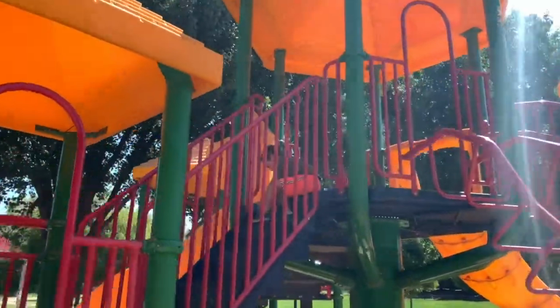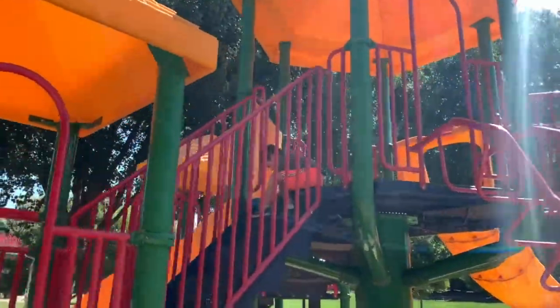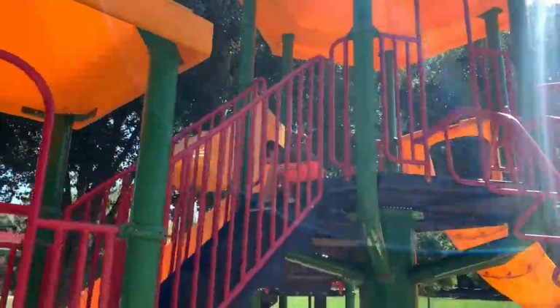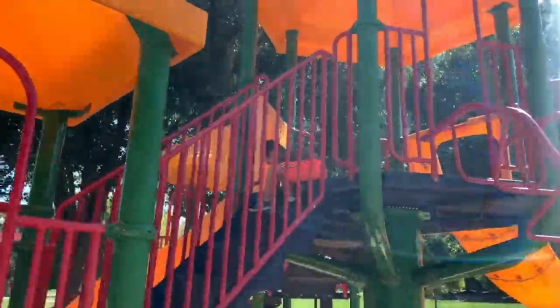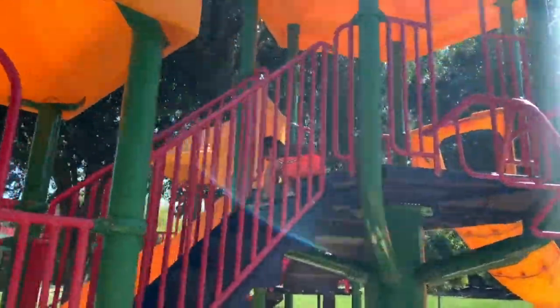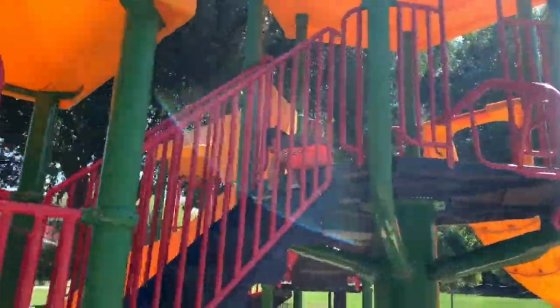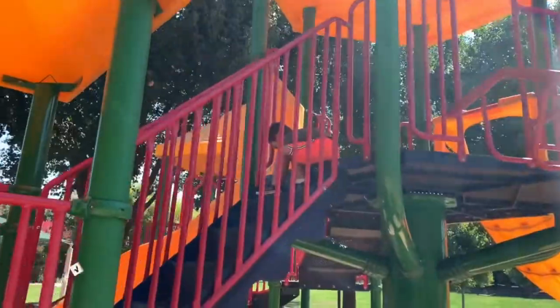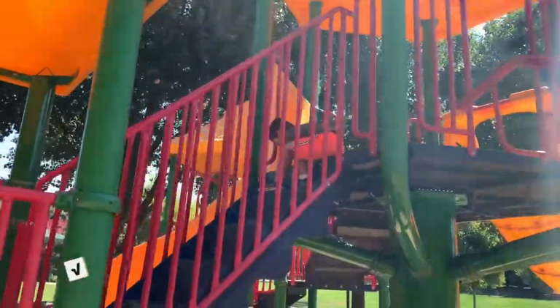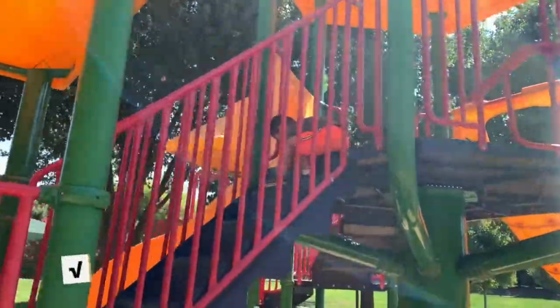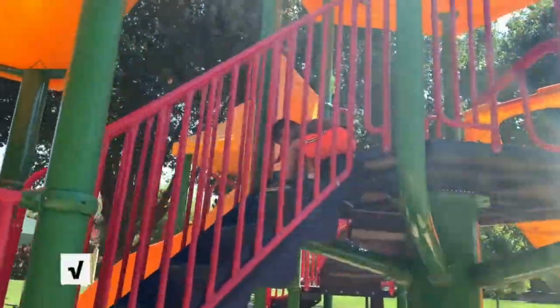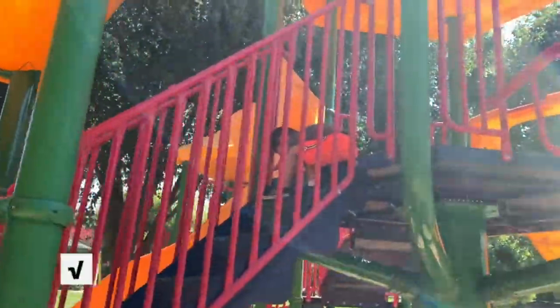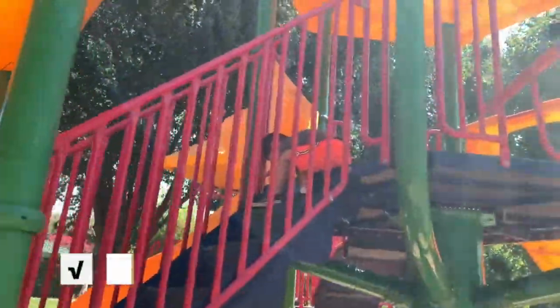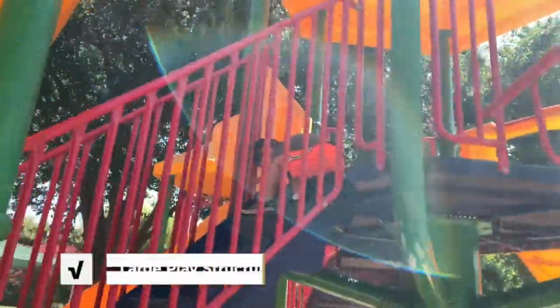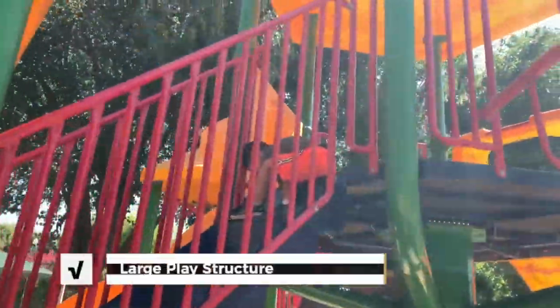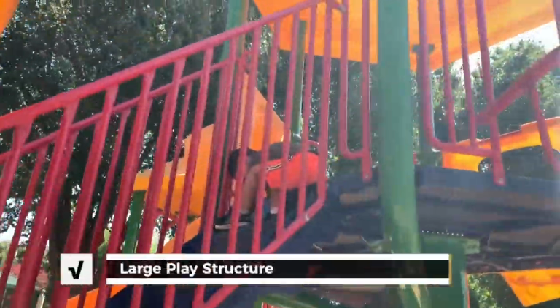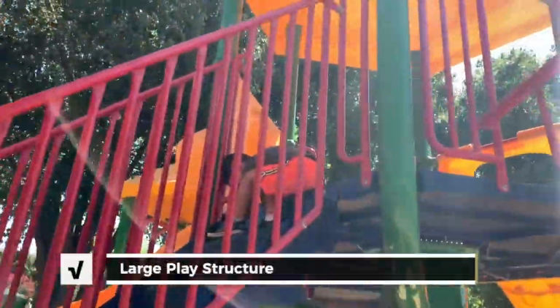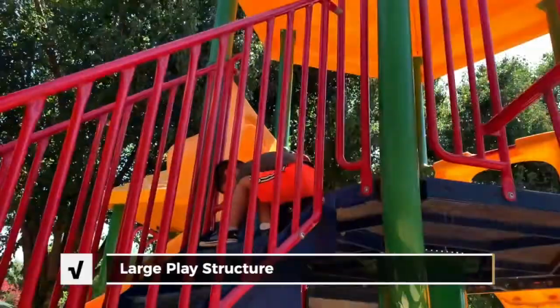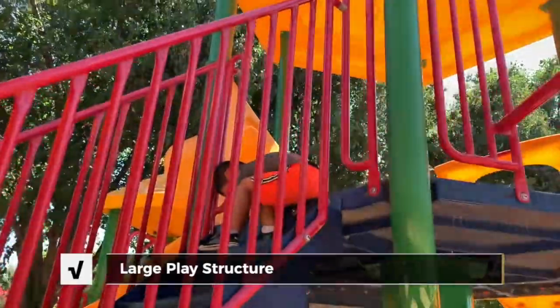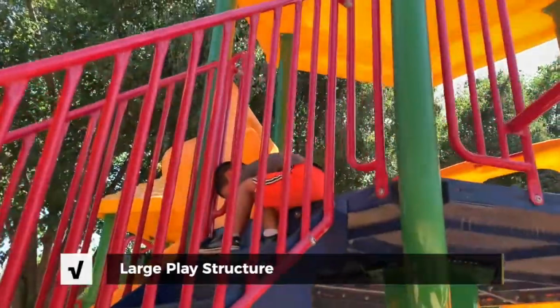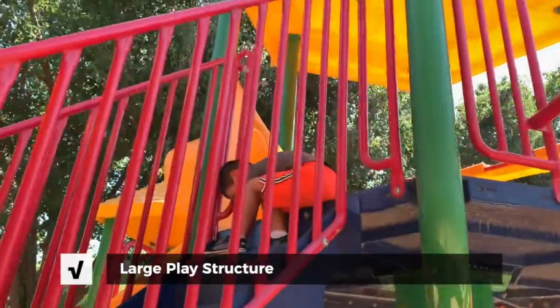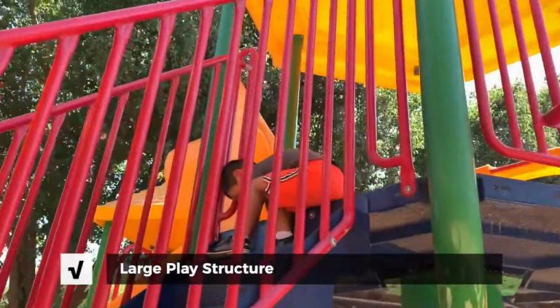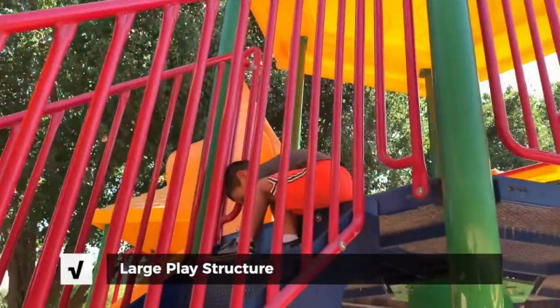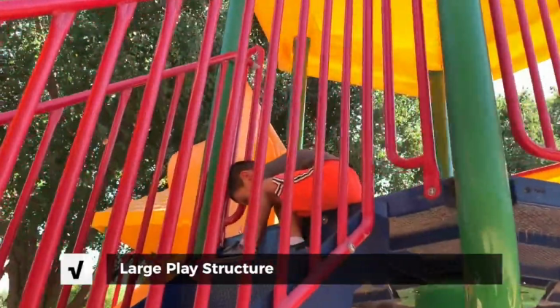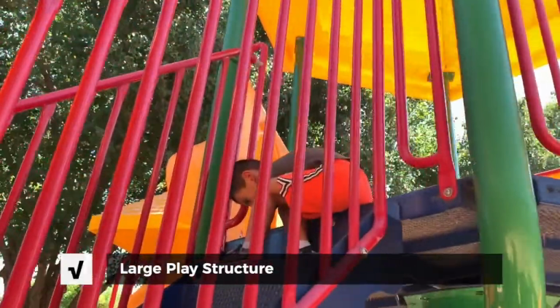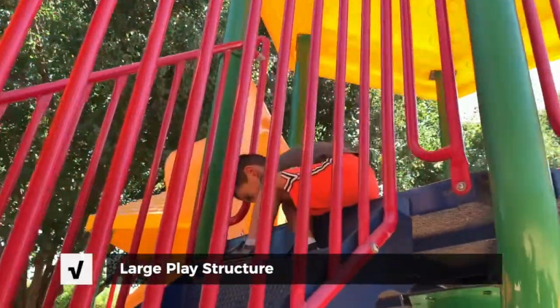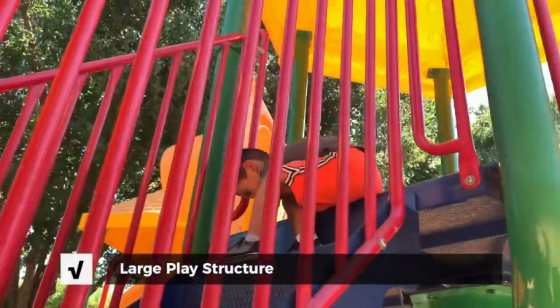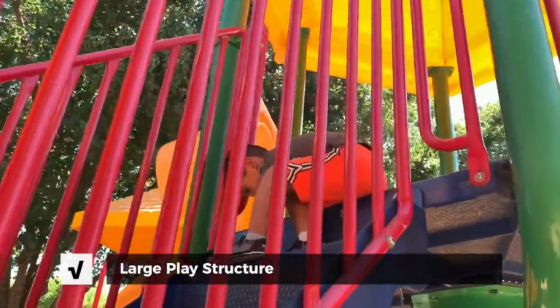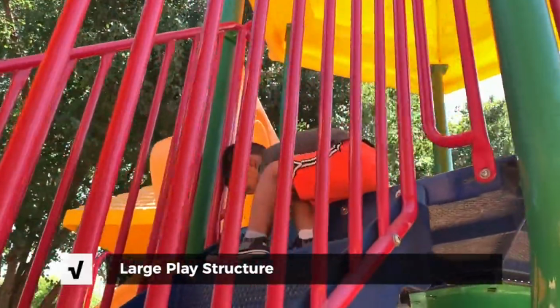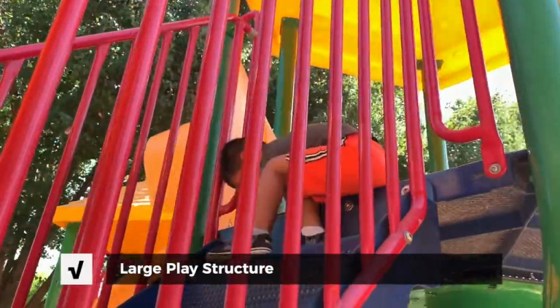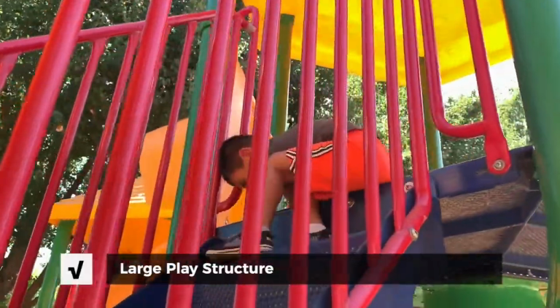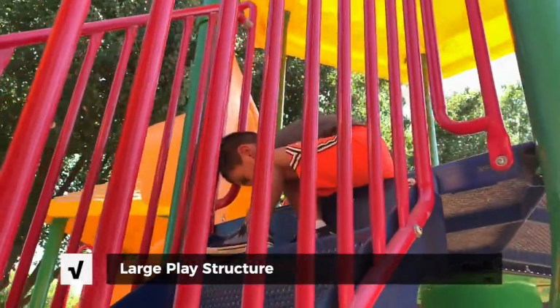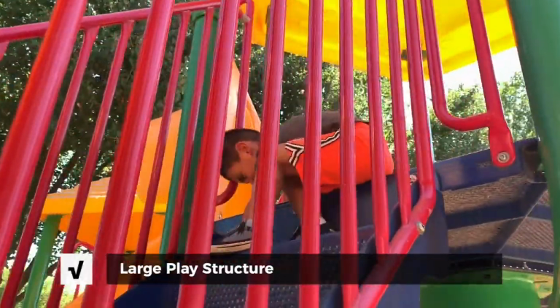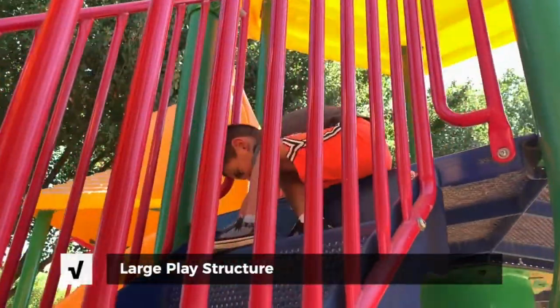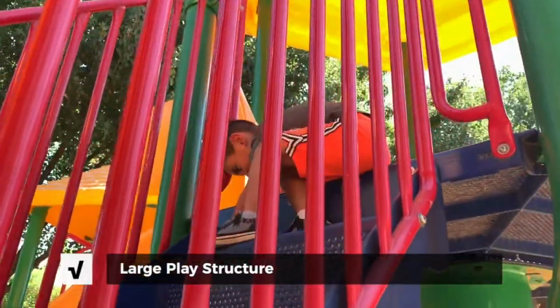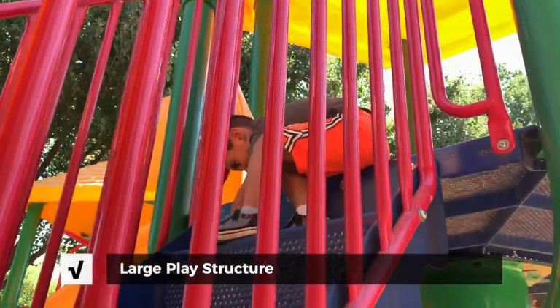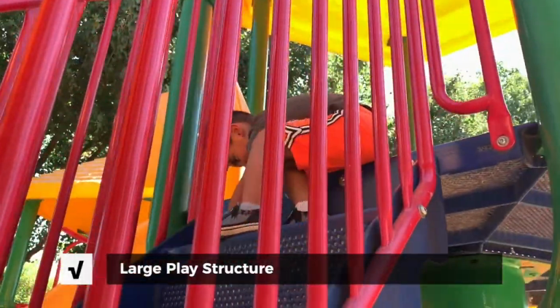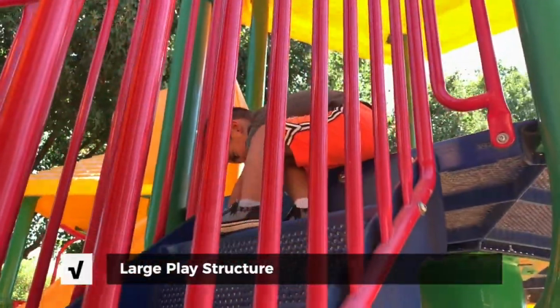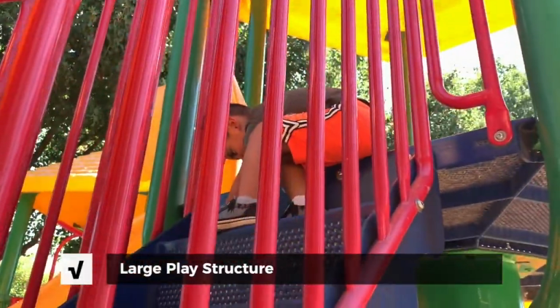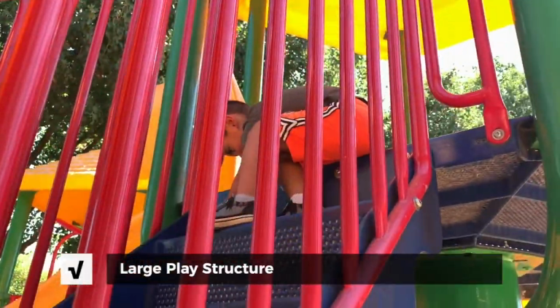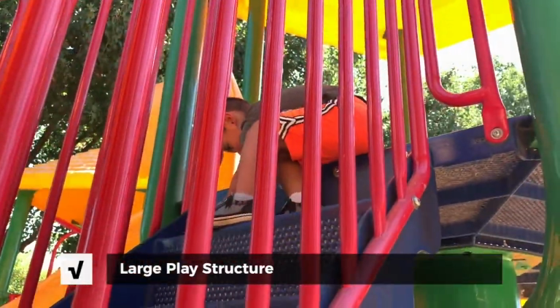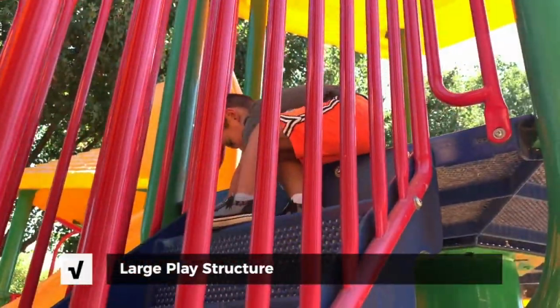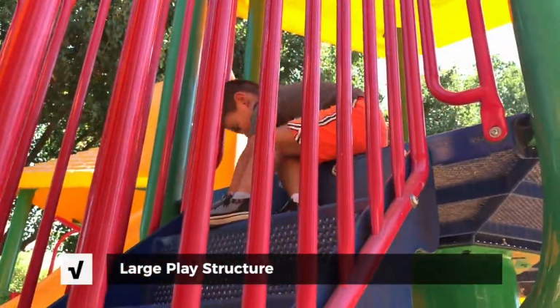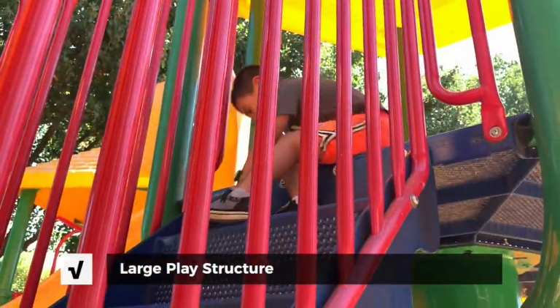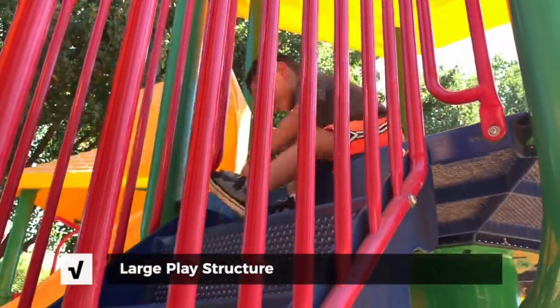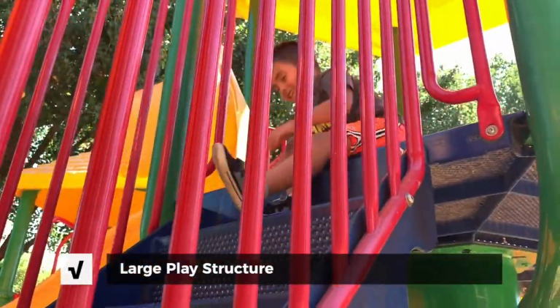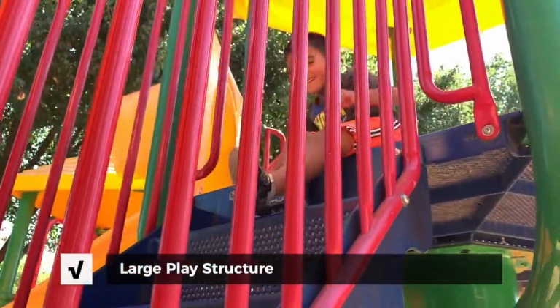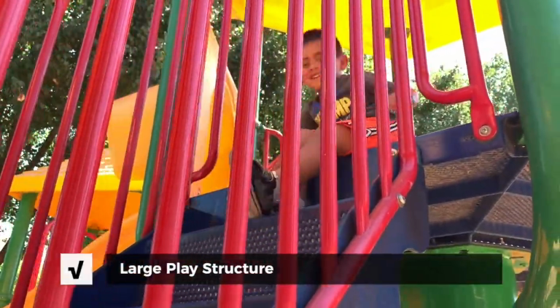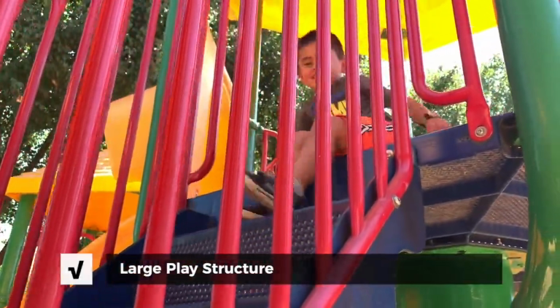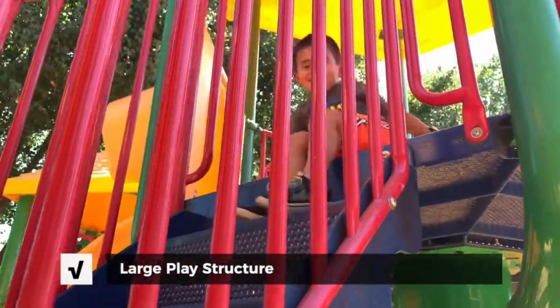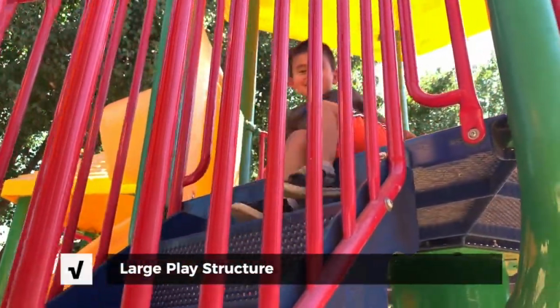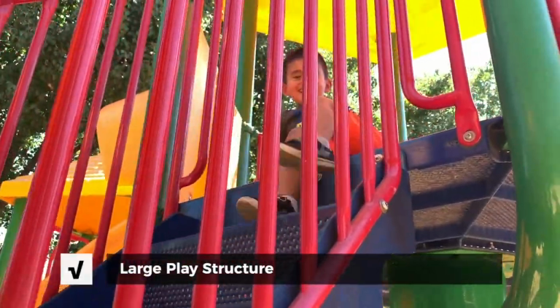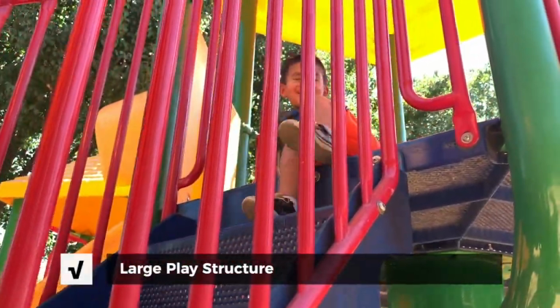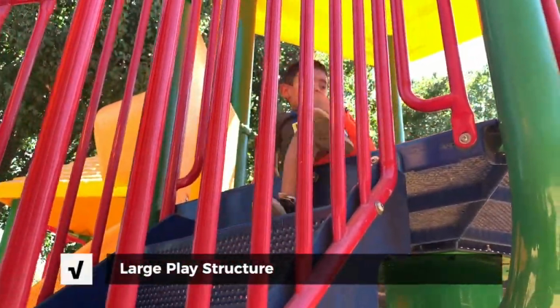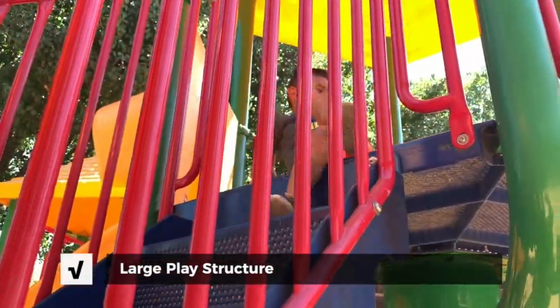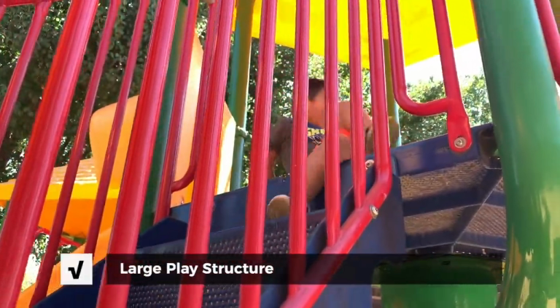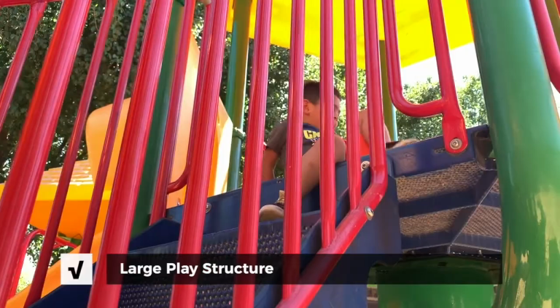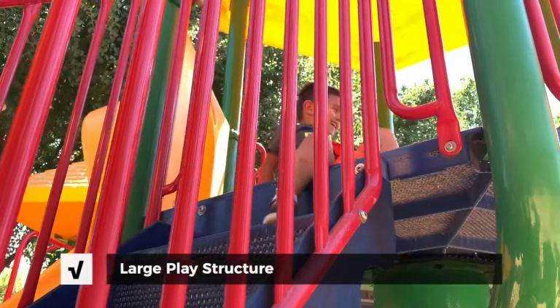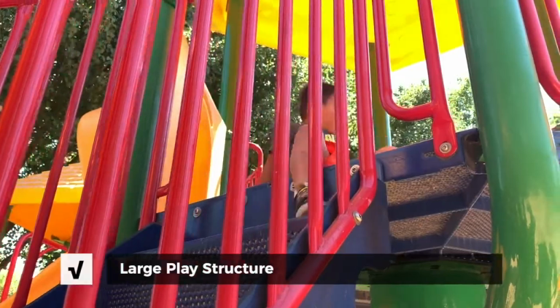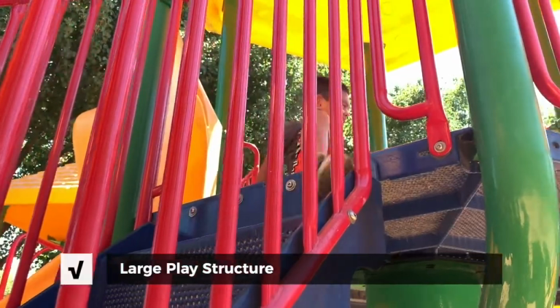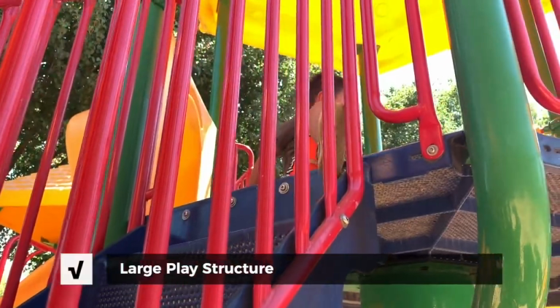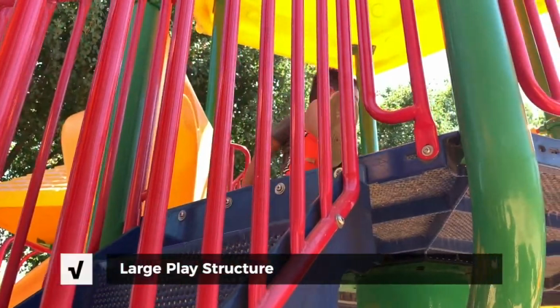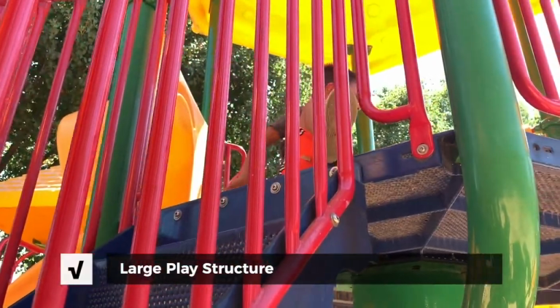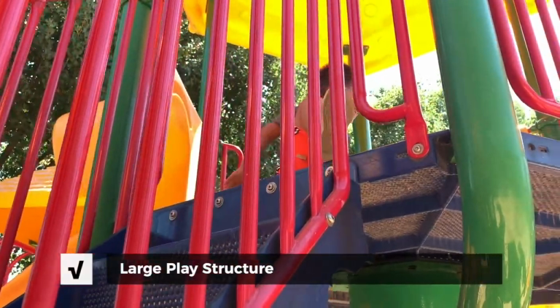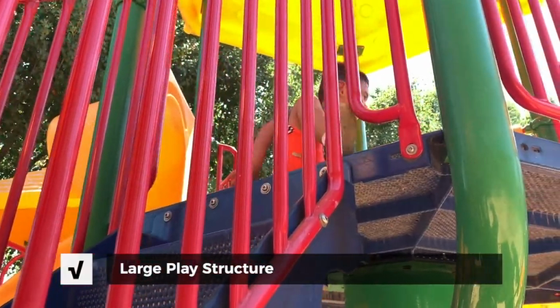What are you doing up there? I'm playing. You're playing? Do you like this park? Yeah.